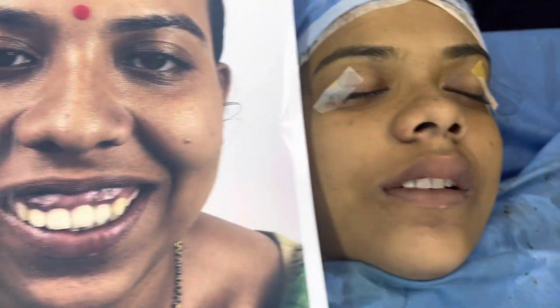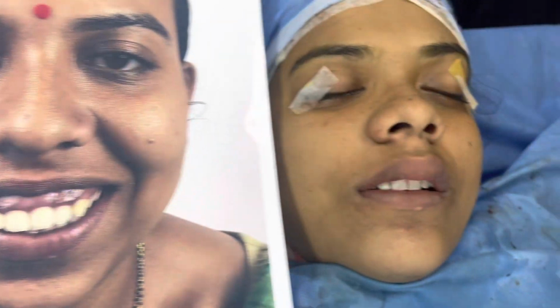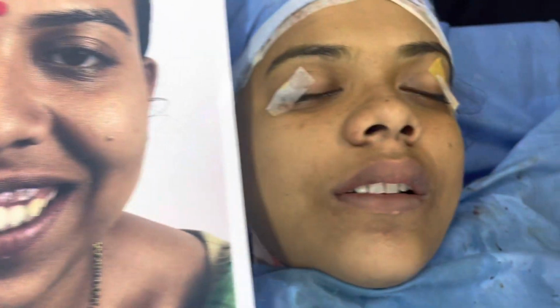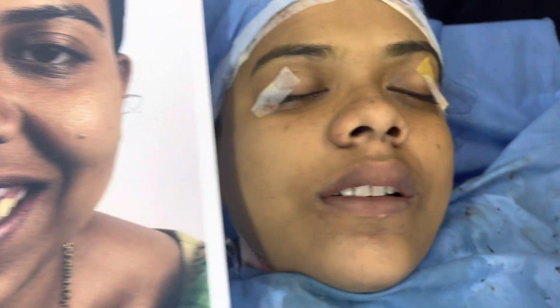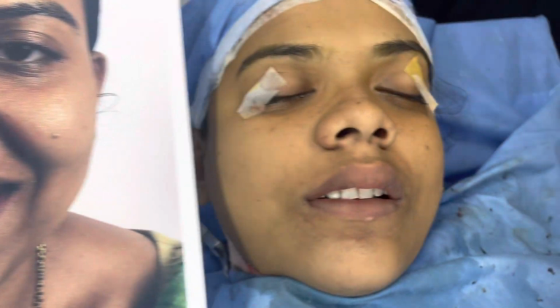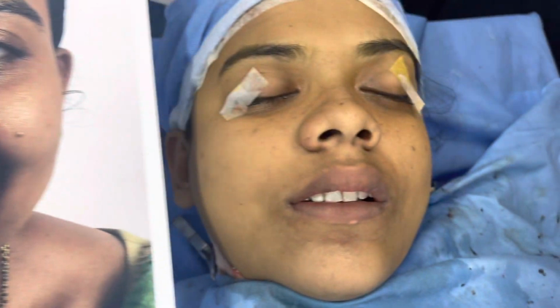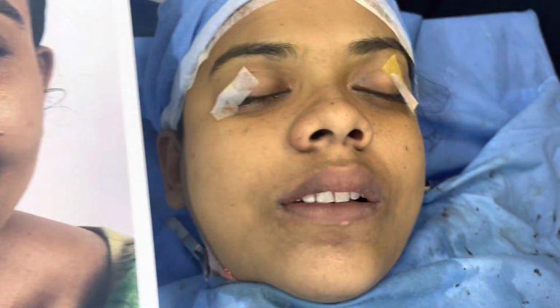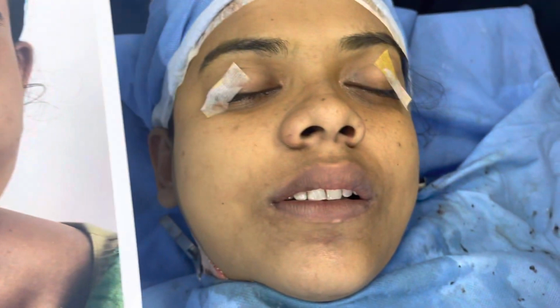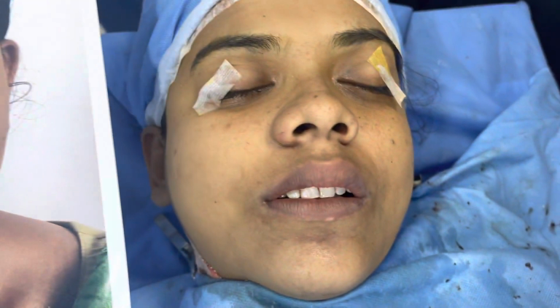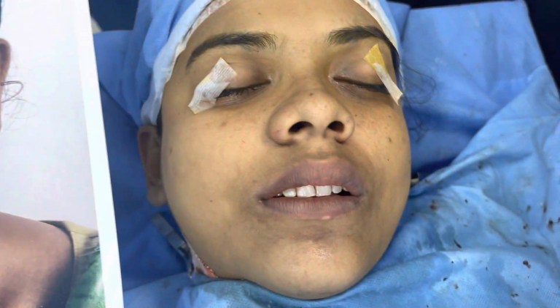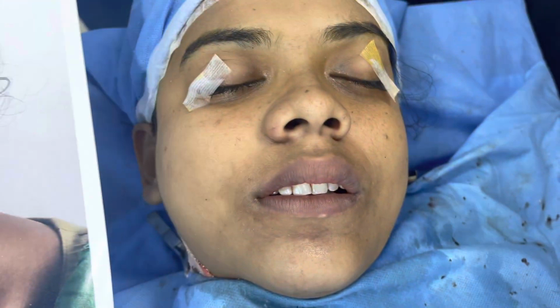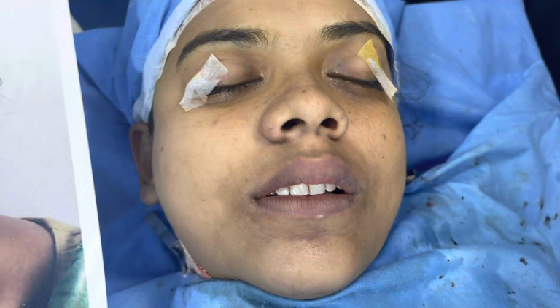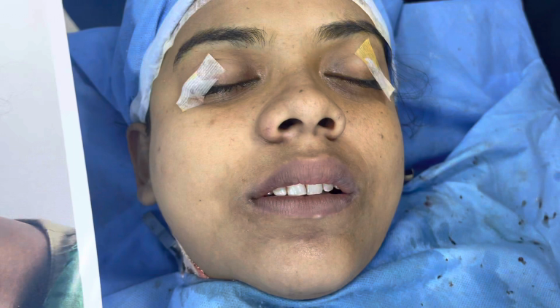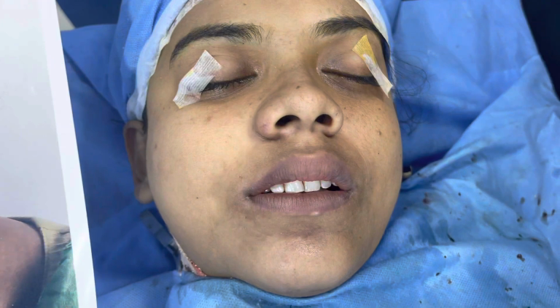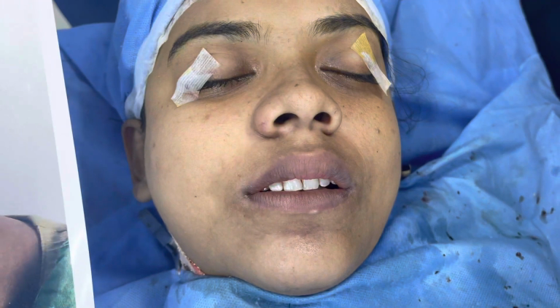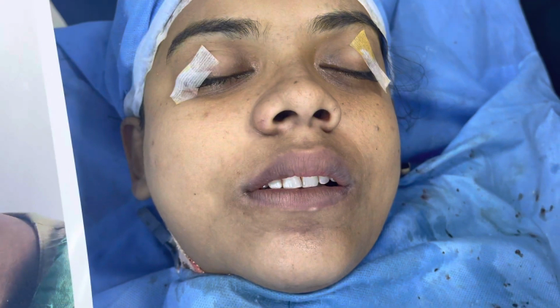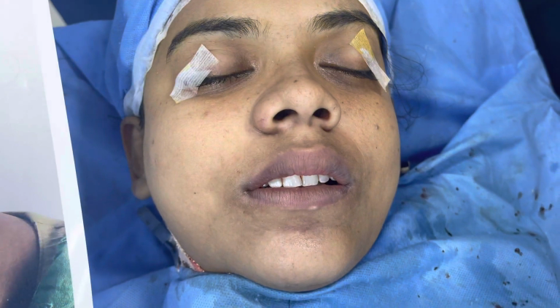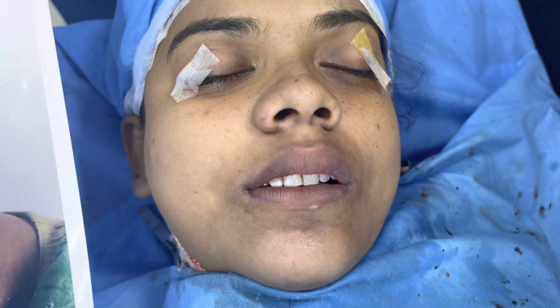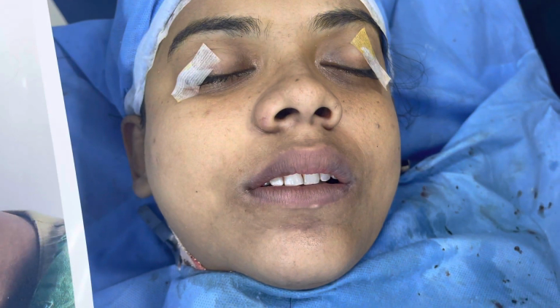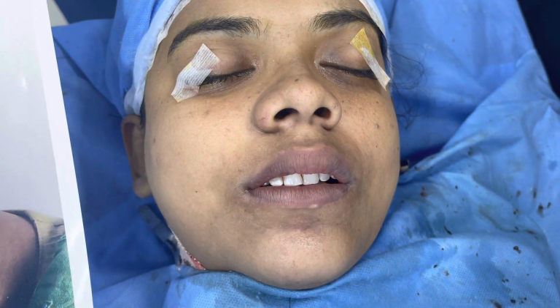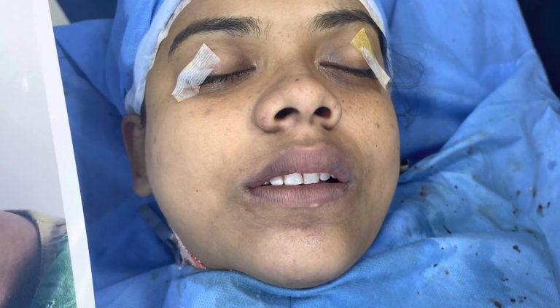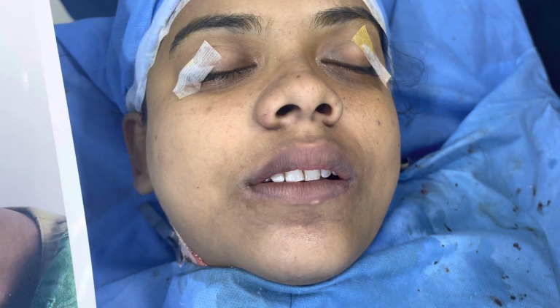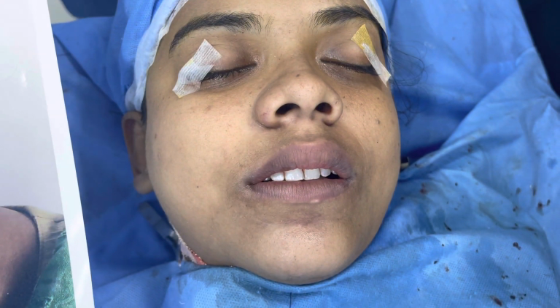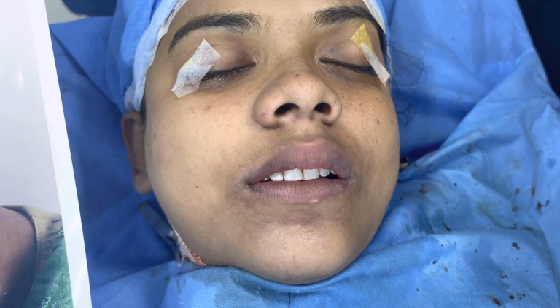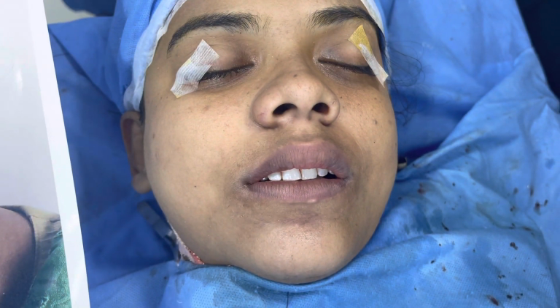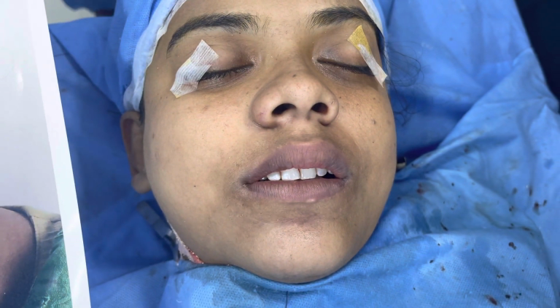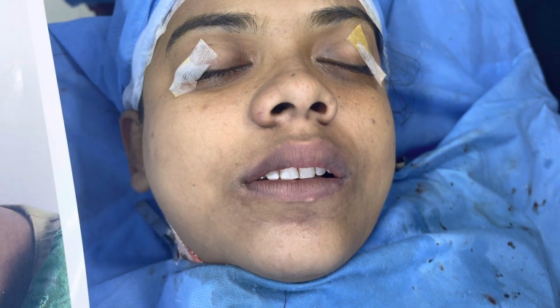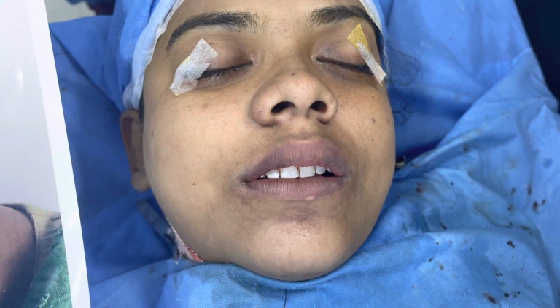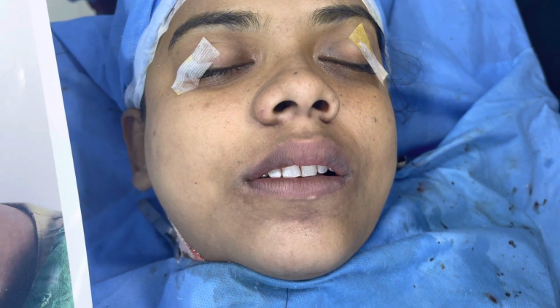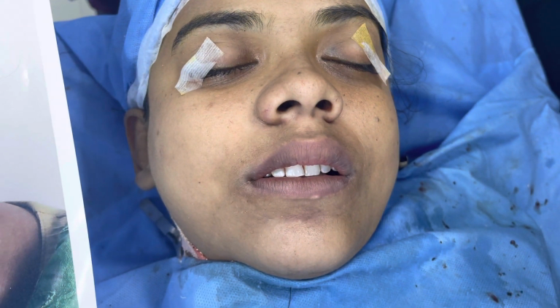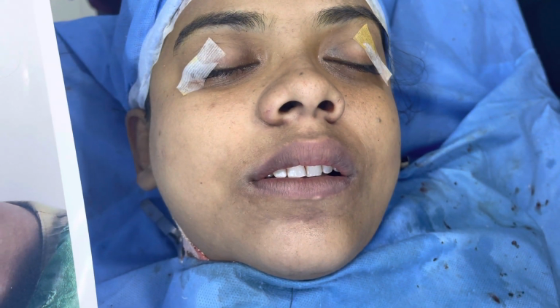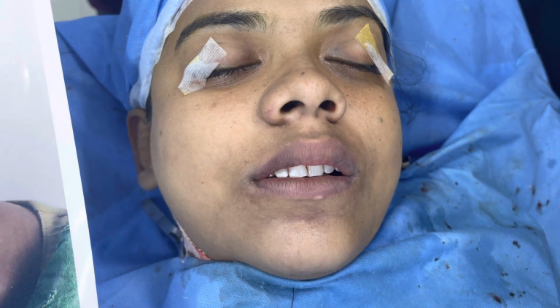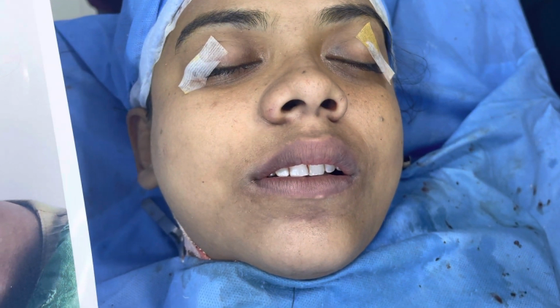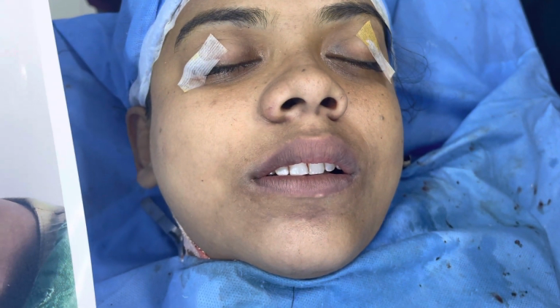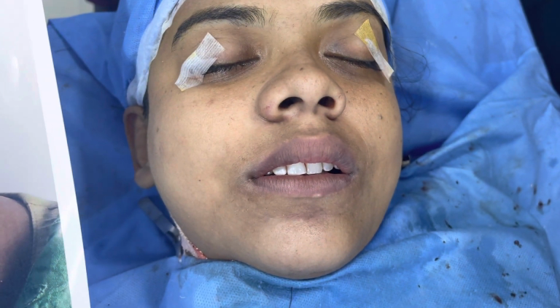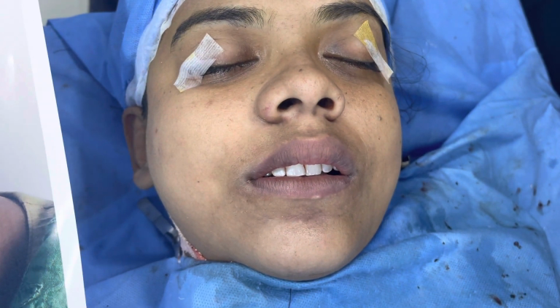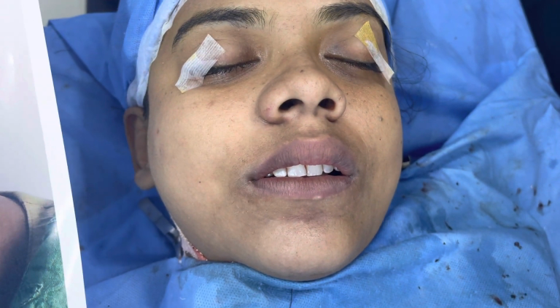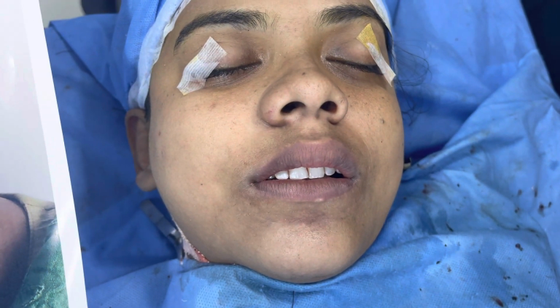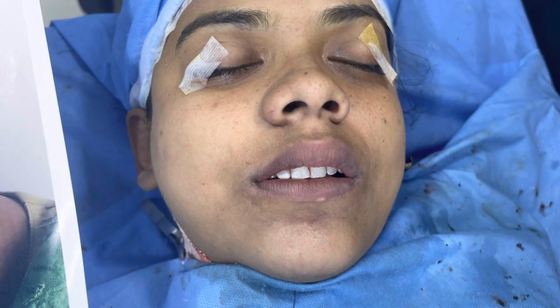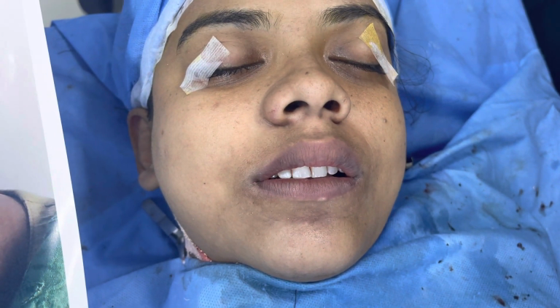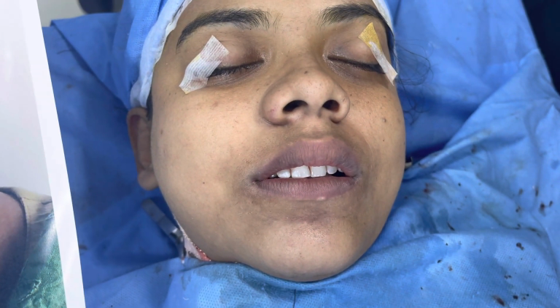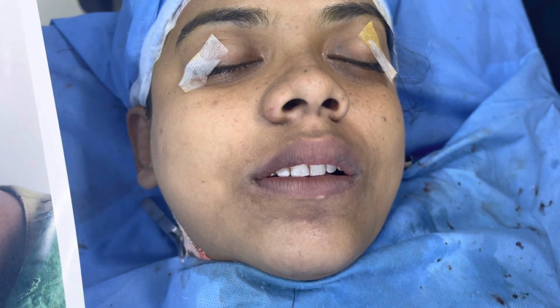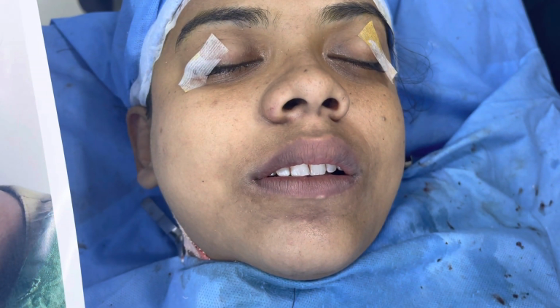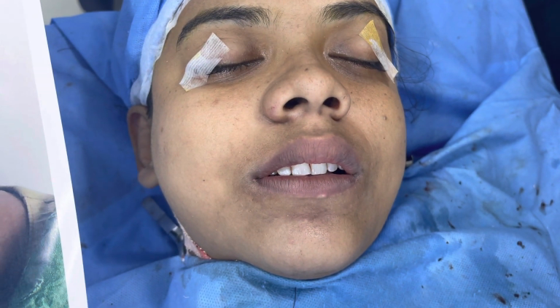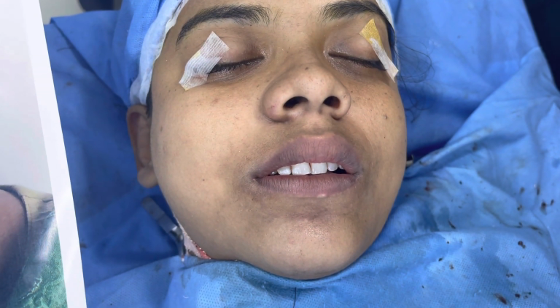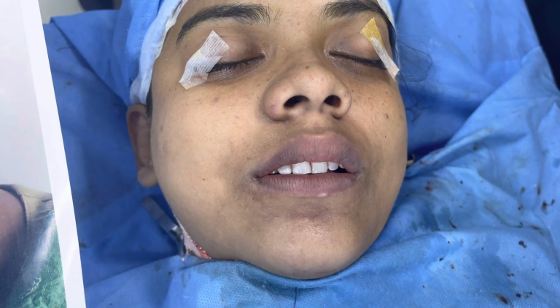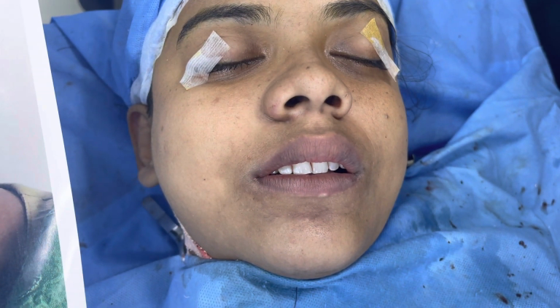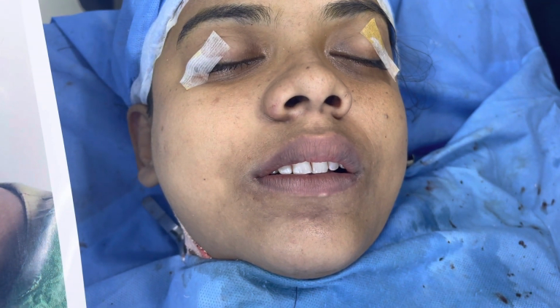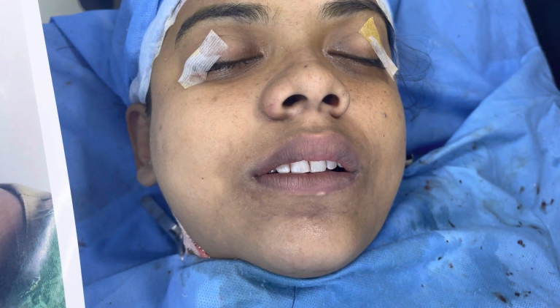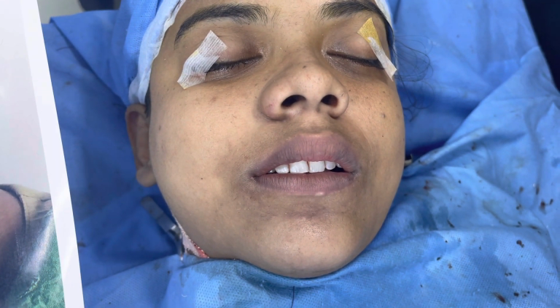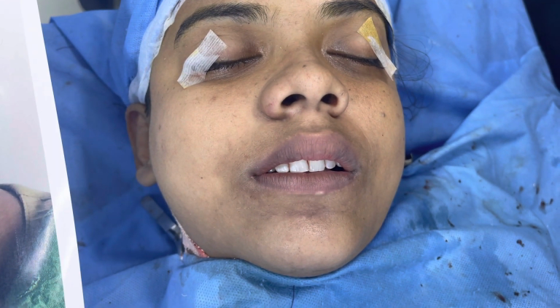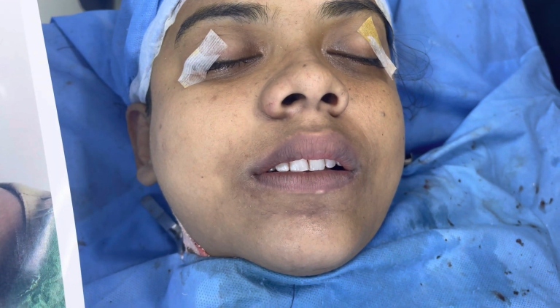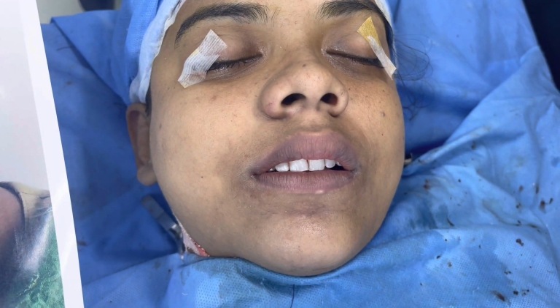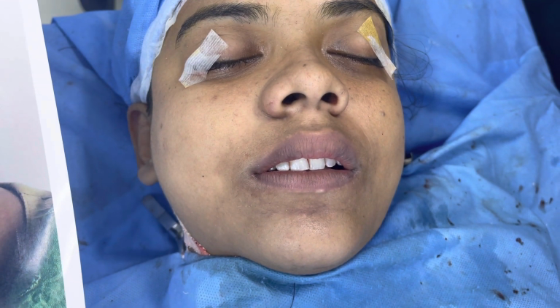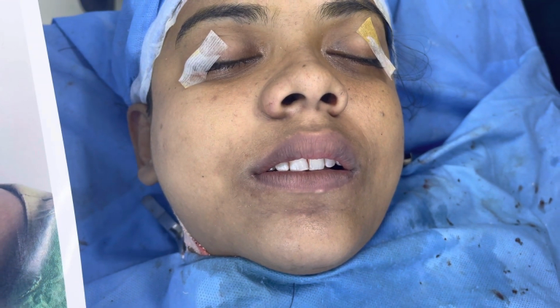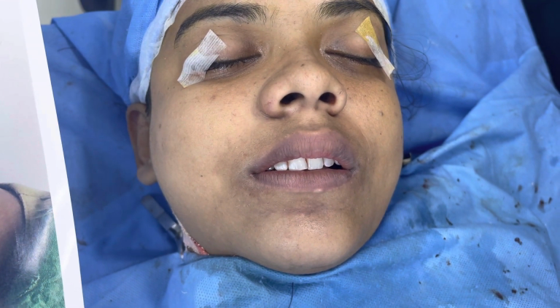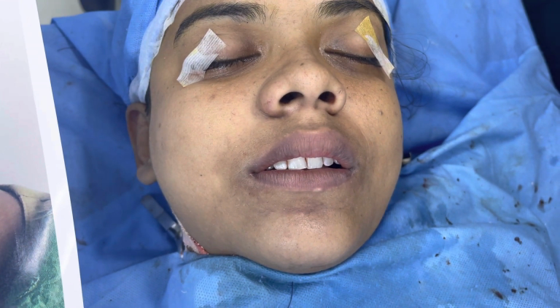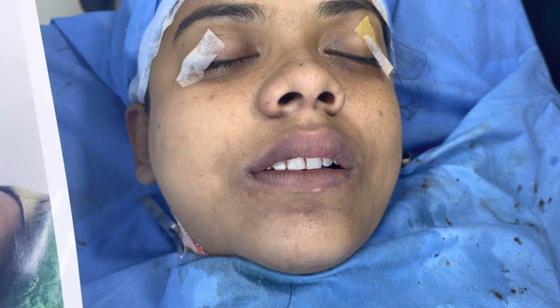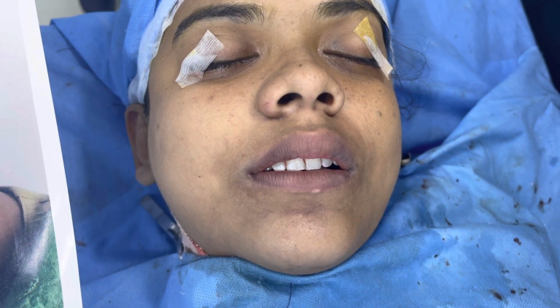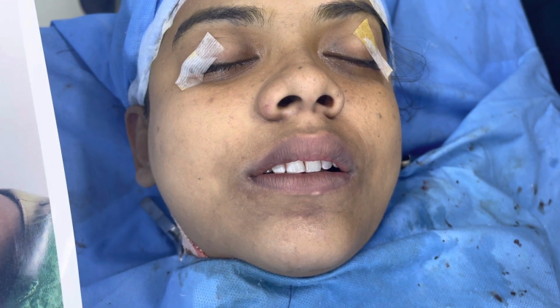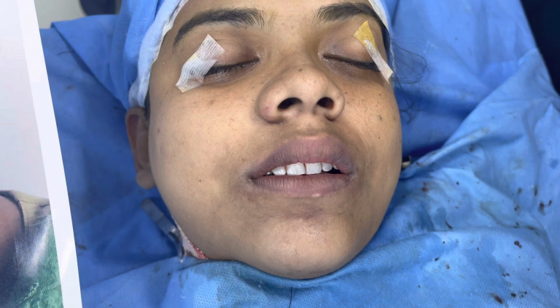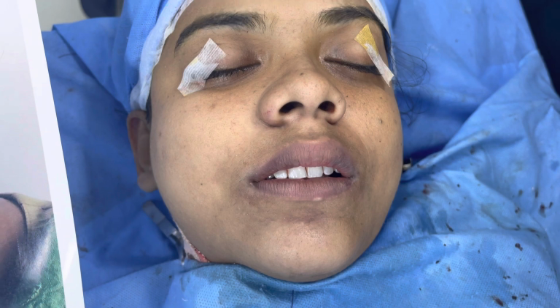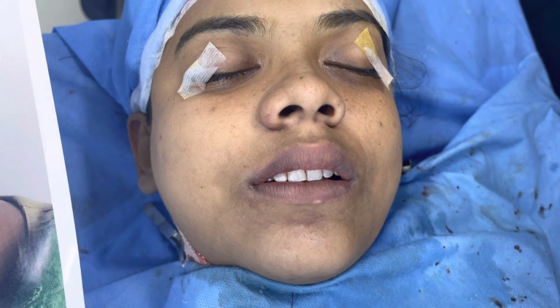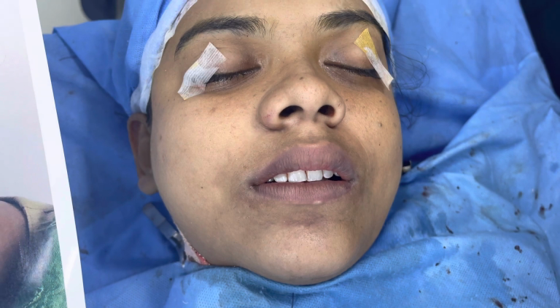The procedure involved a 4-1 impaction quadrangular osteotomy with genioplasty.